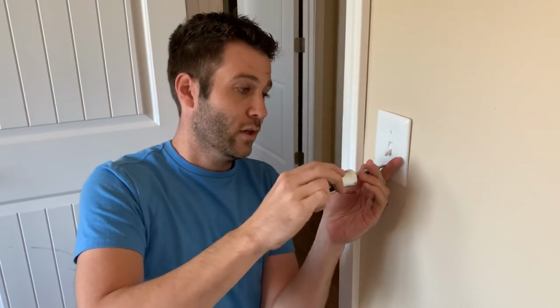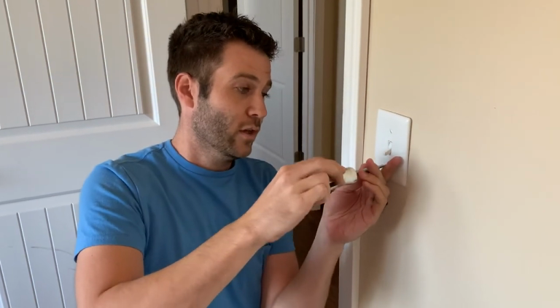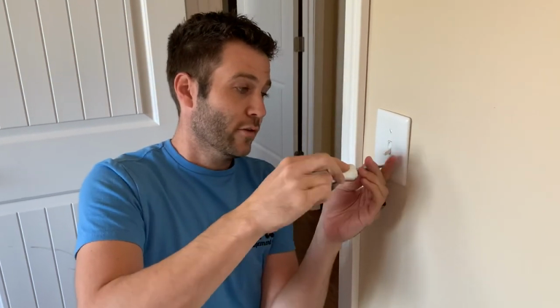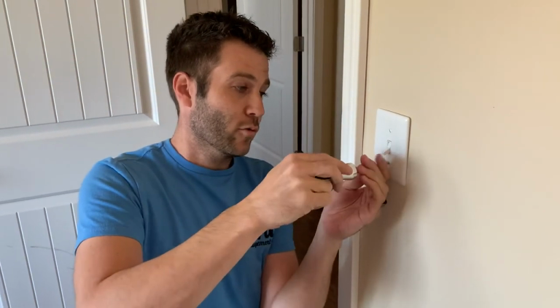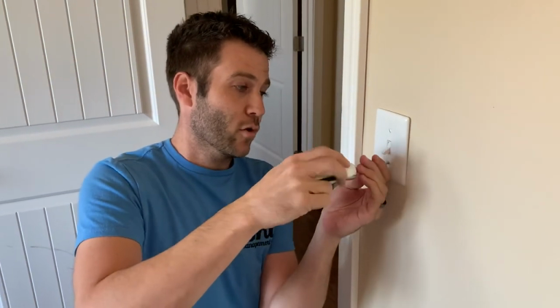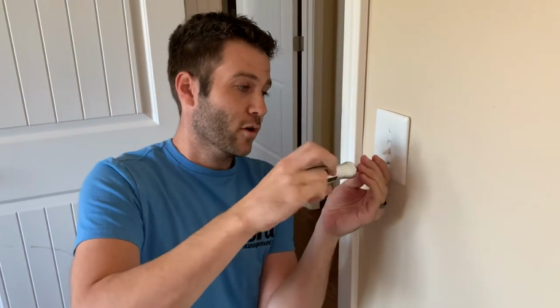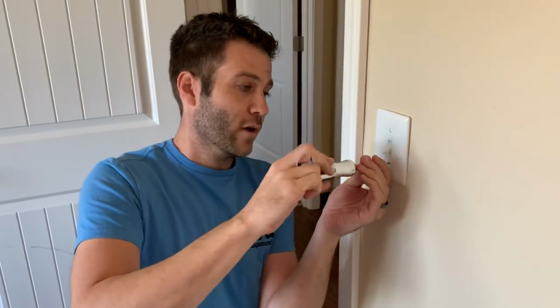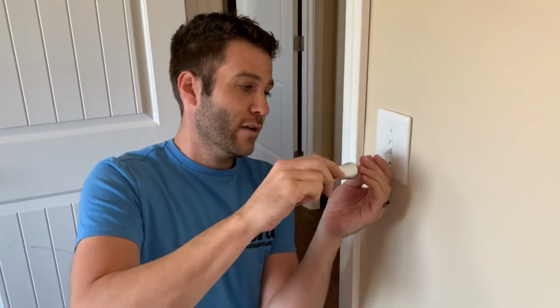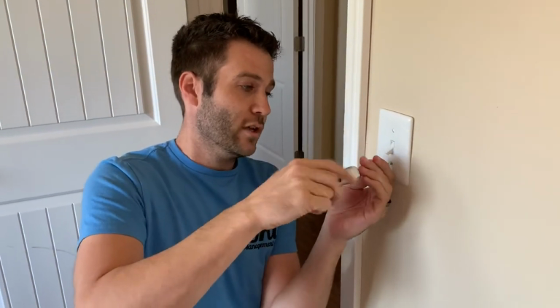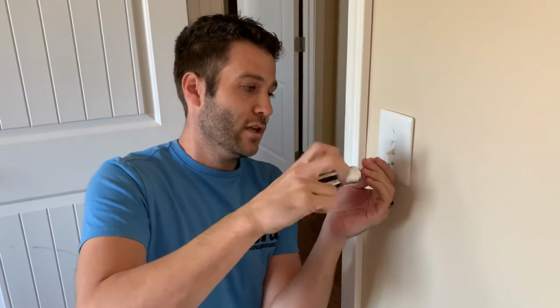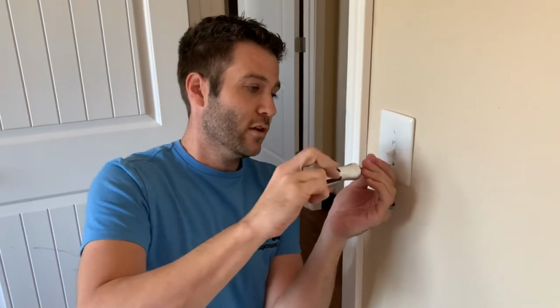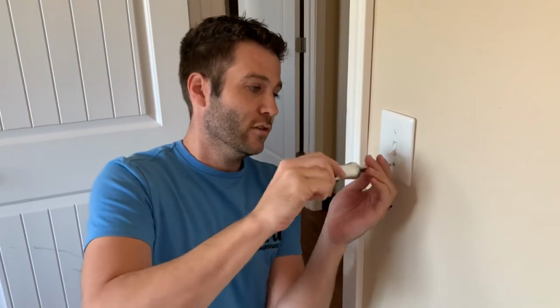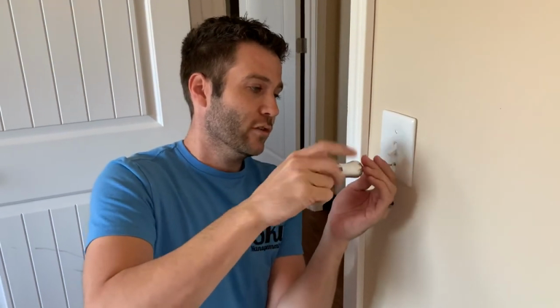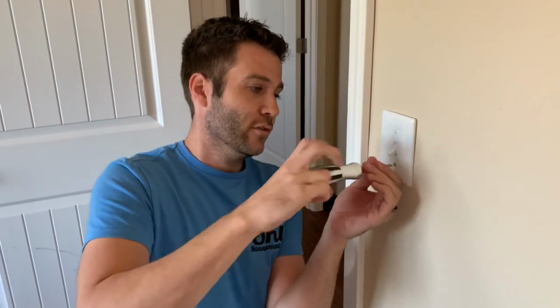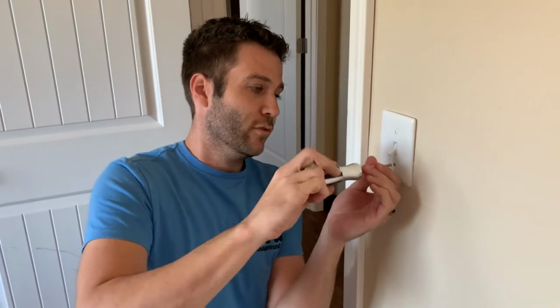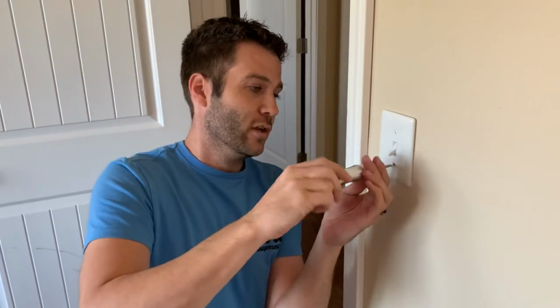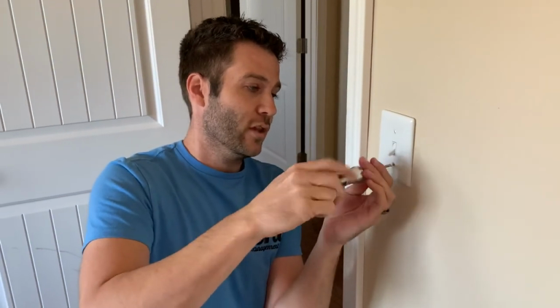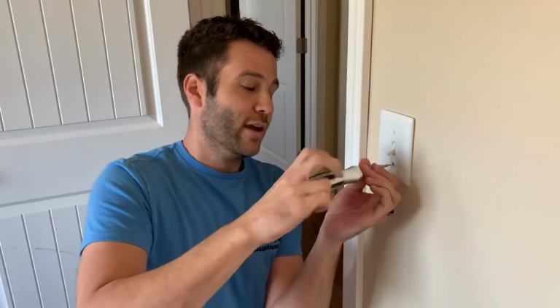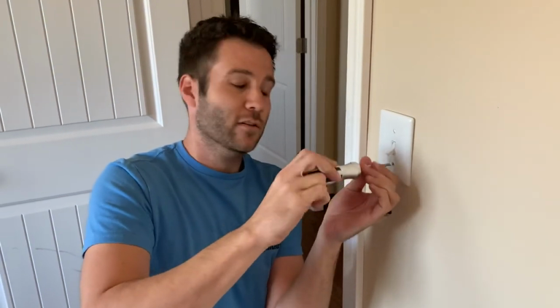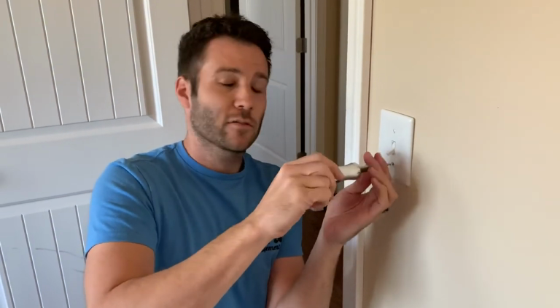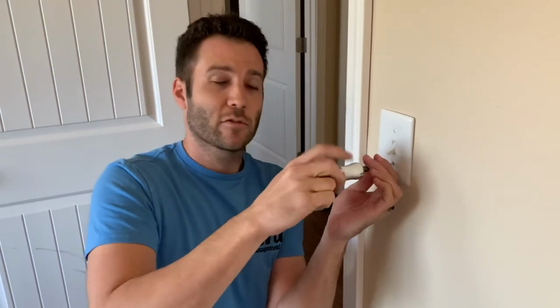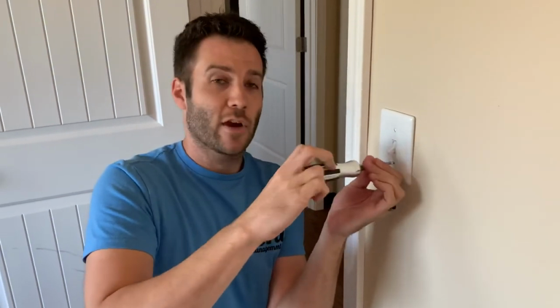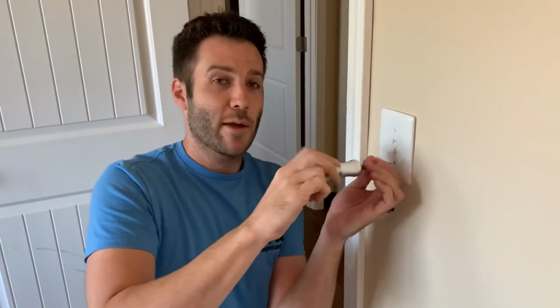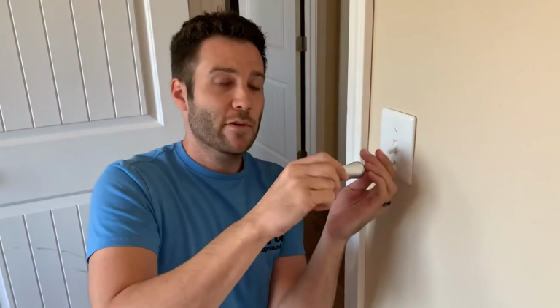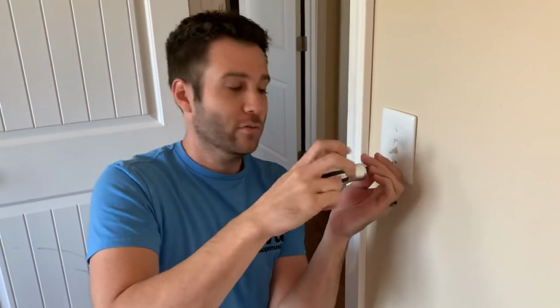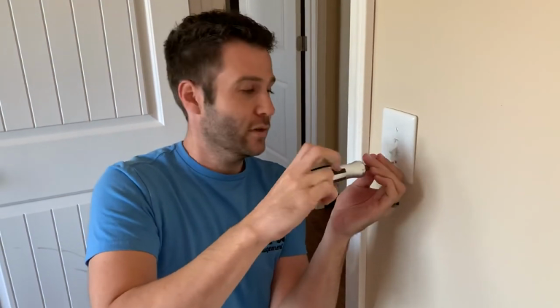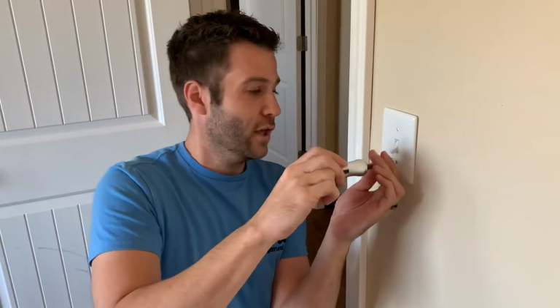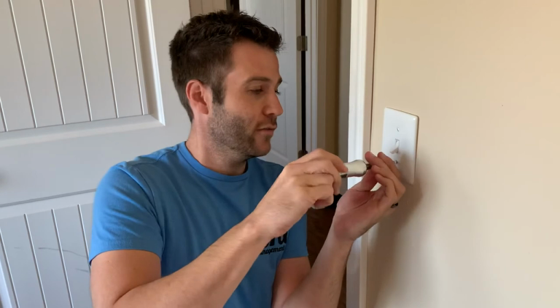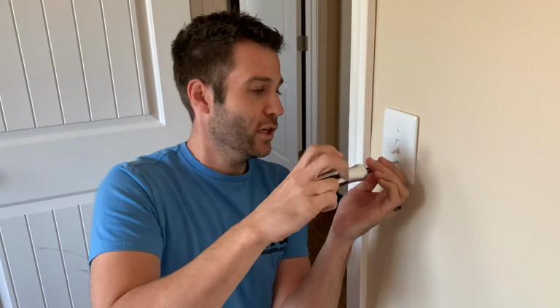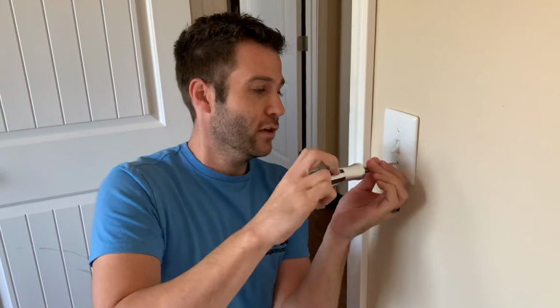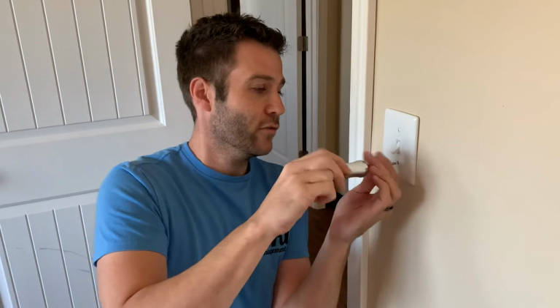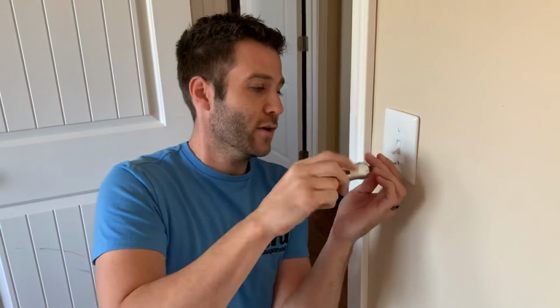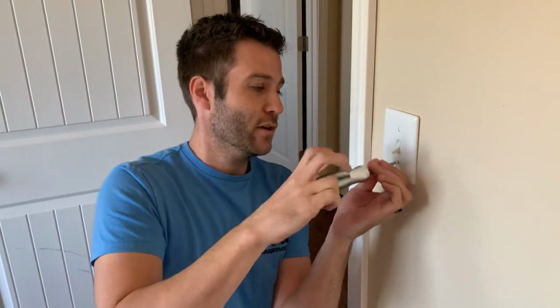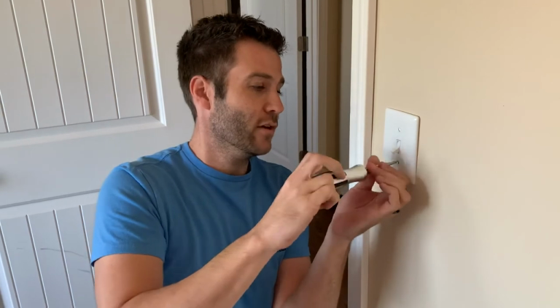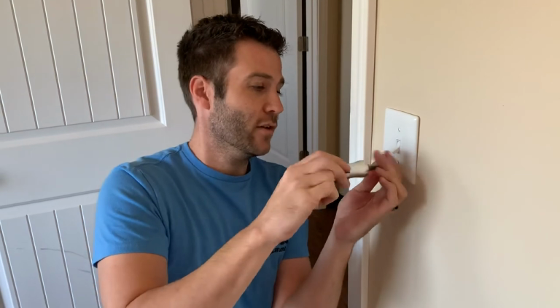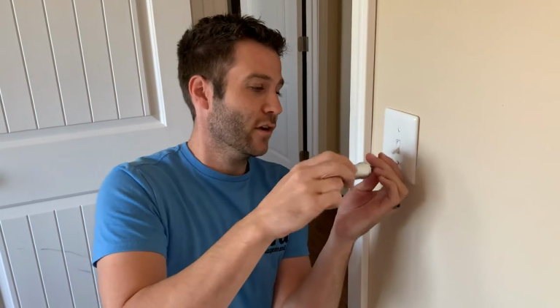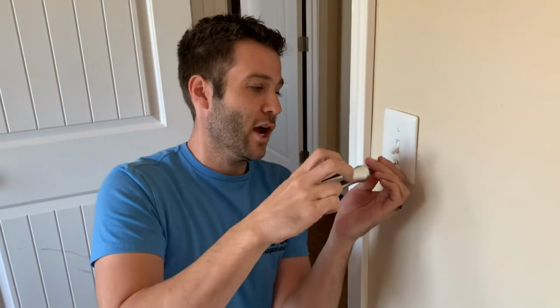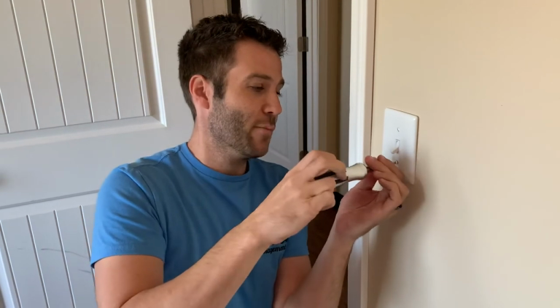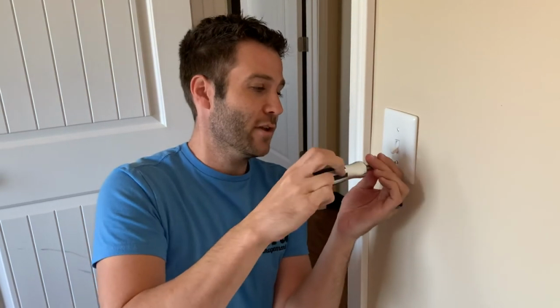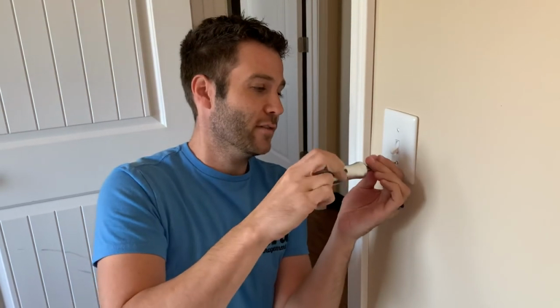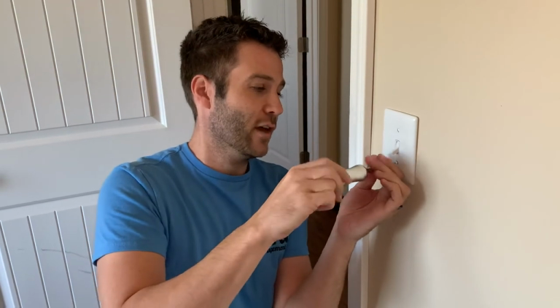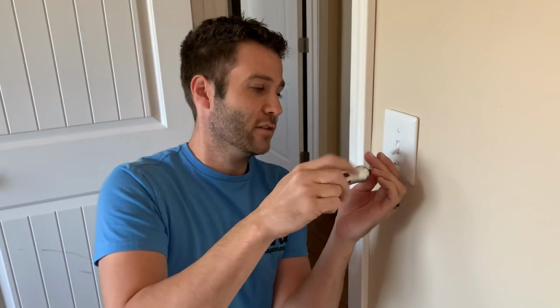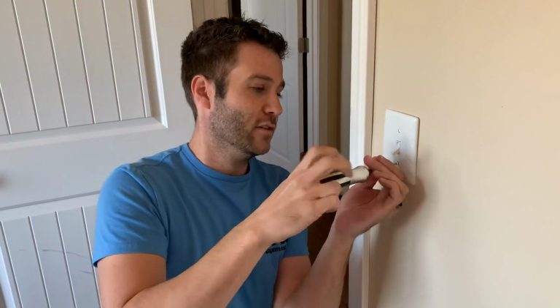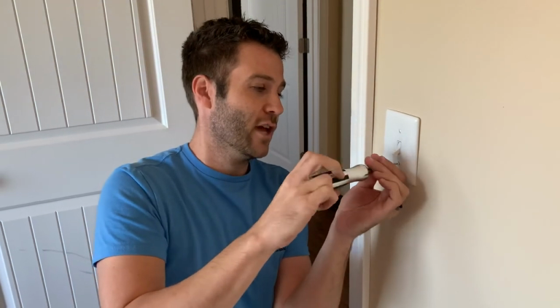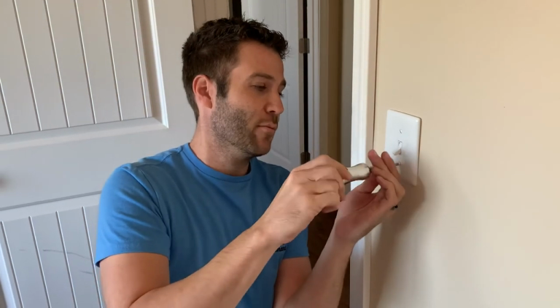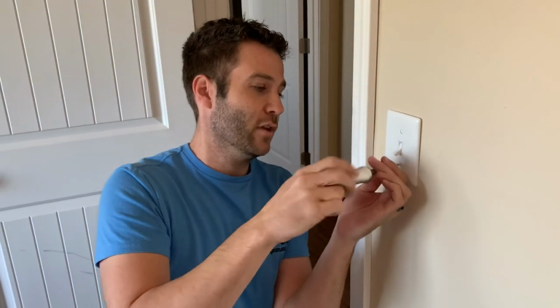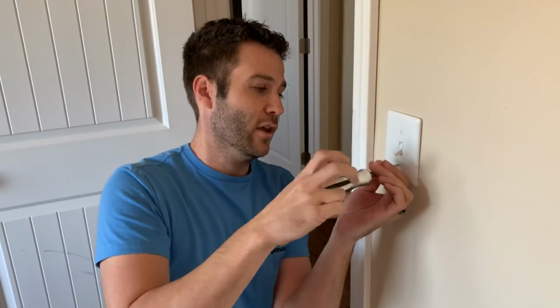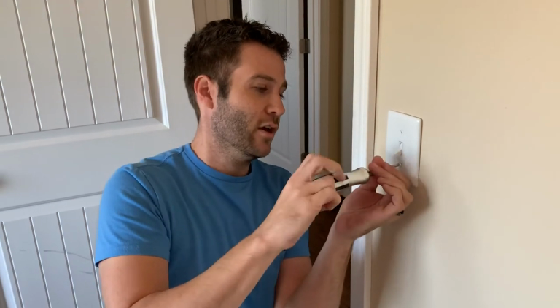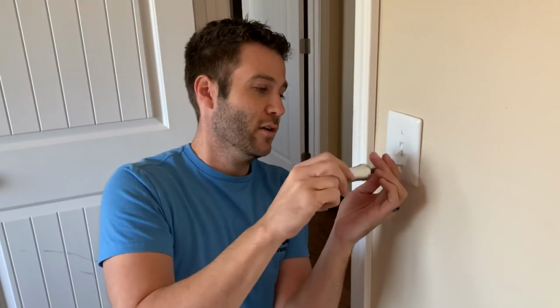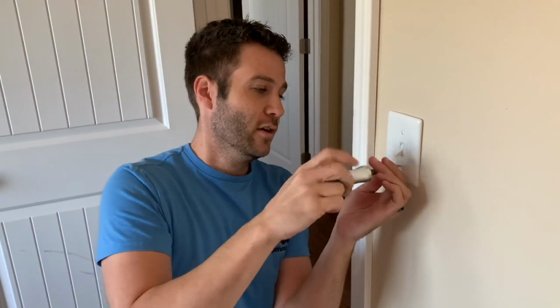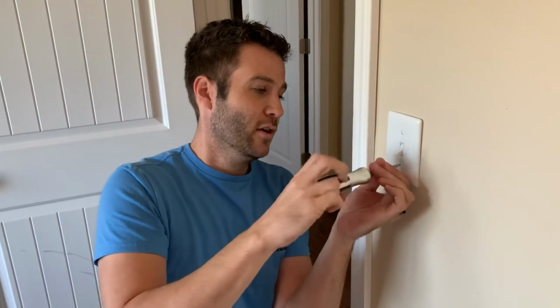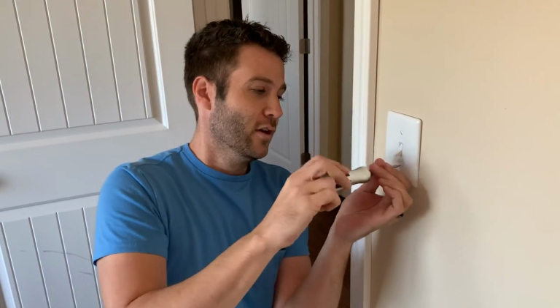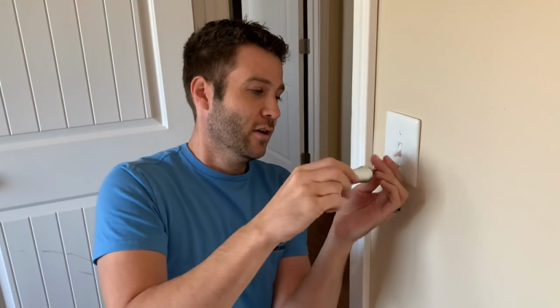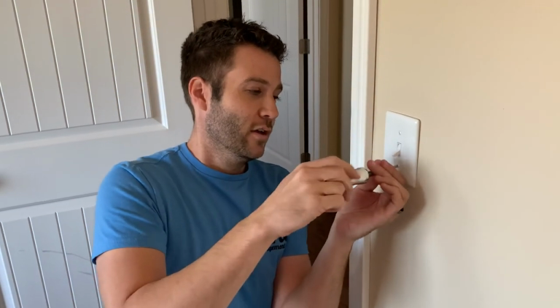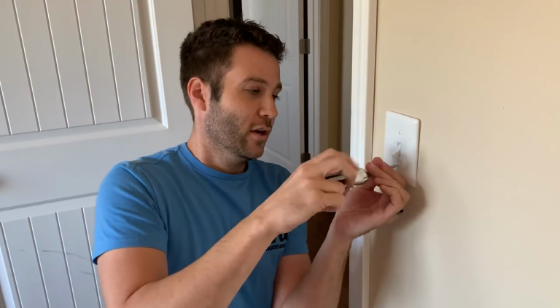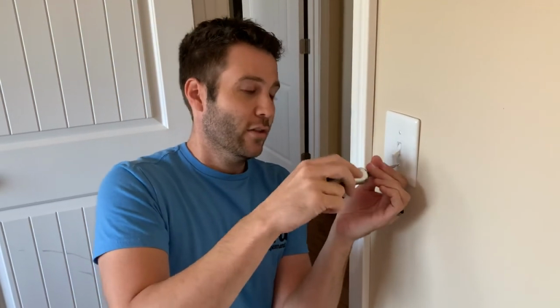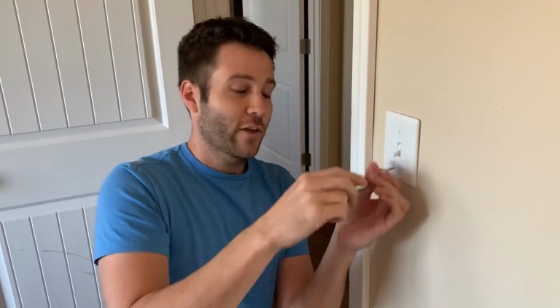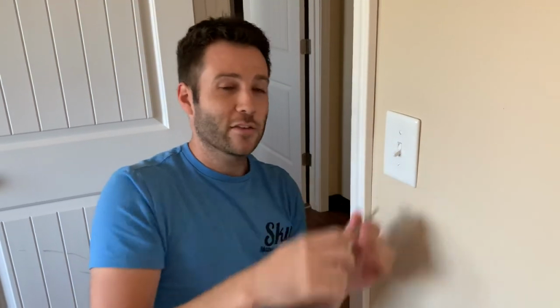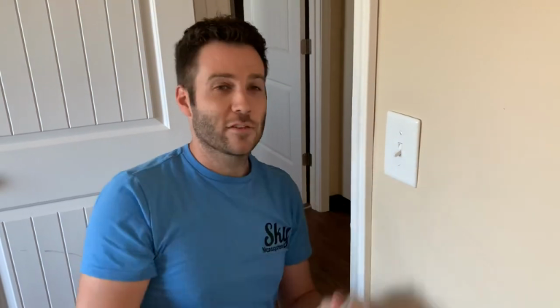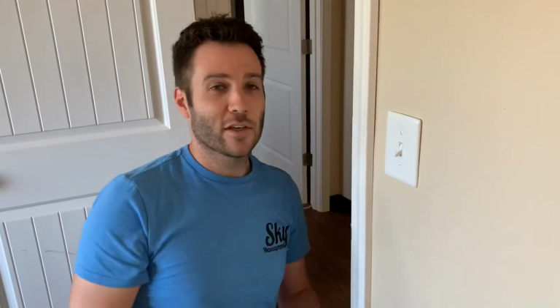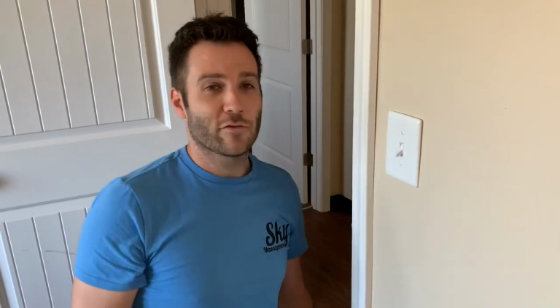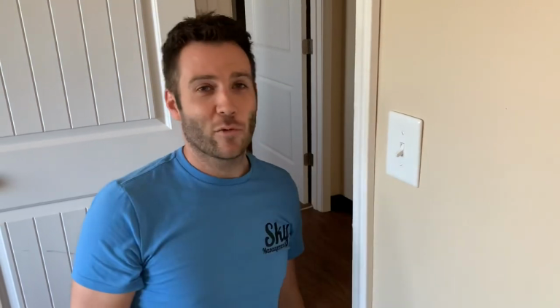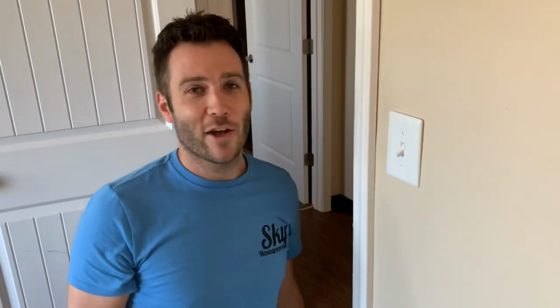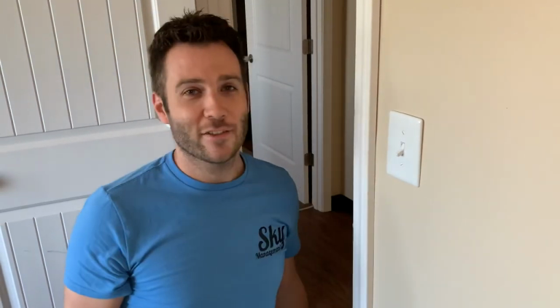For more great videos, feel free to like and subscribe. We'd love to hear from you in the comment section down below, and thanks again for watching.